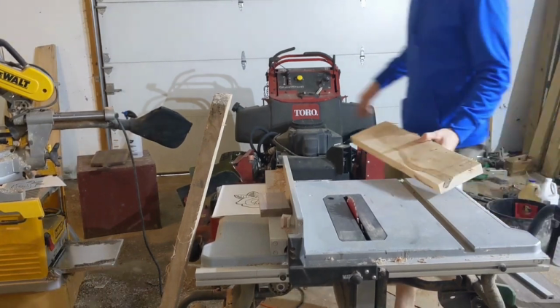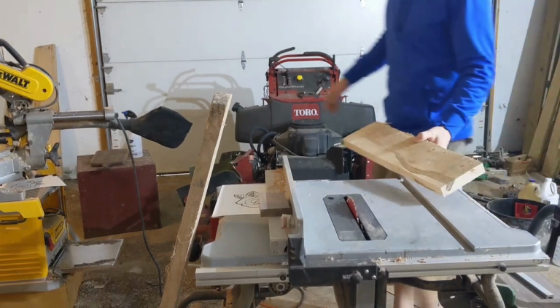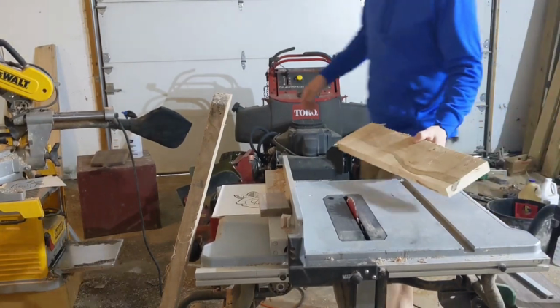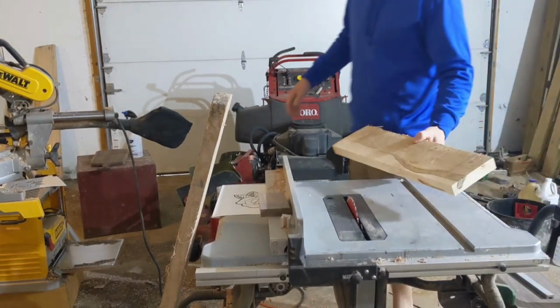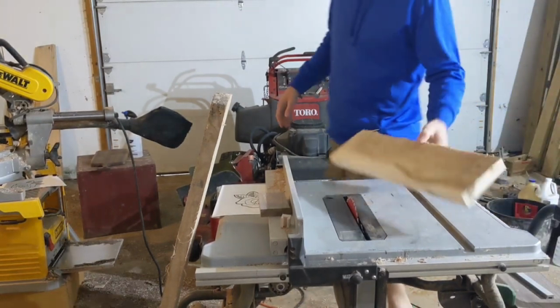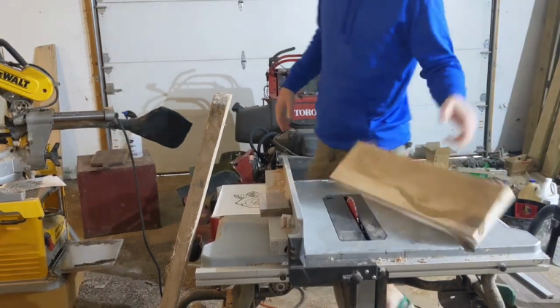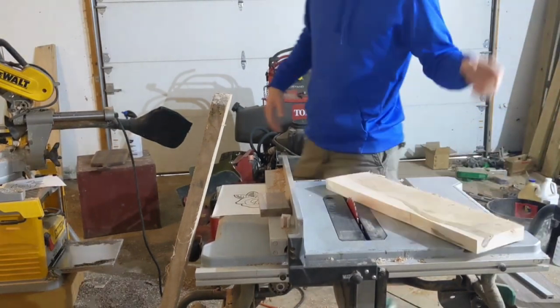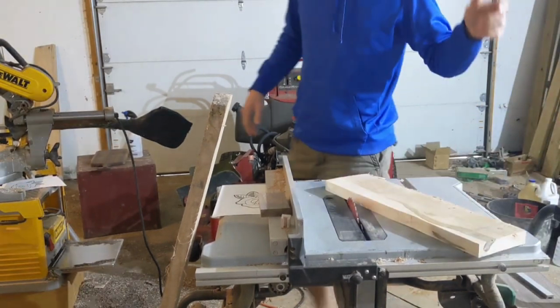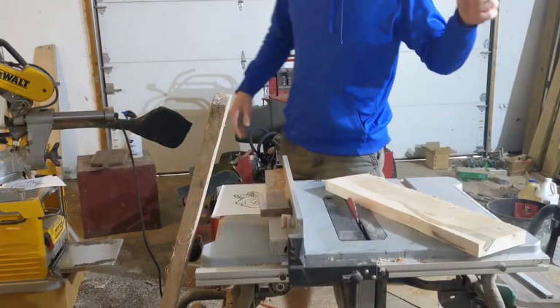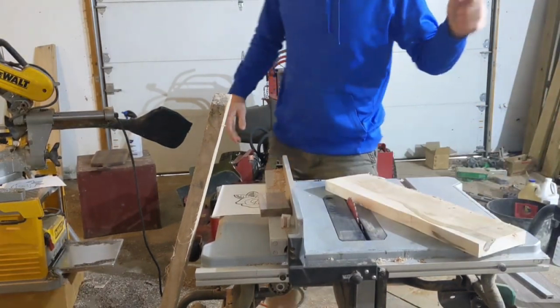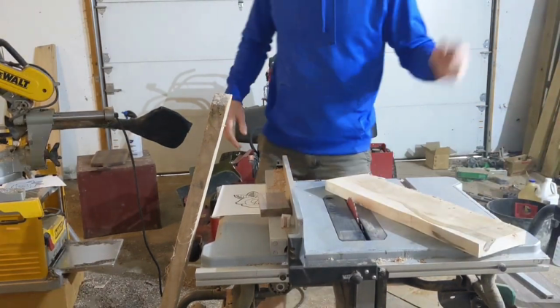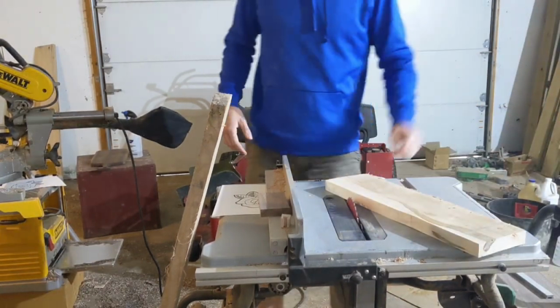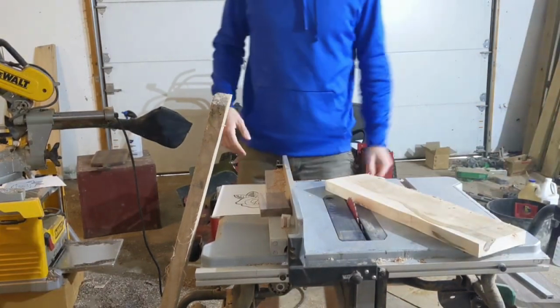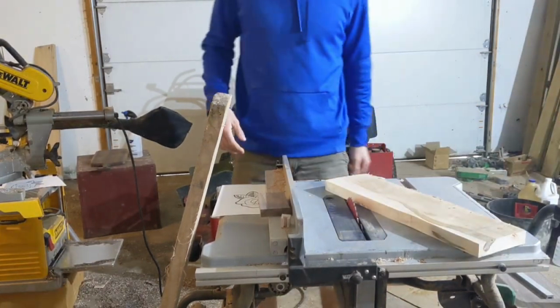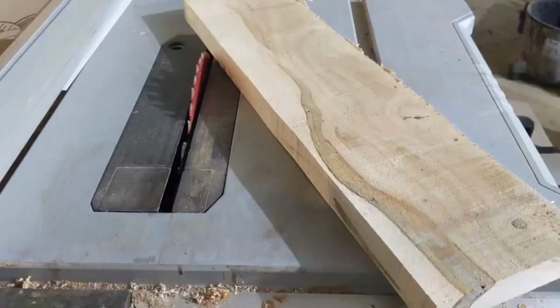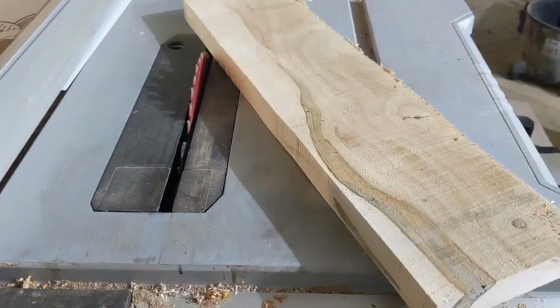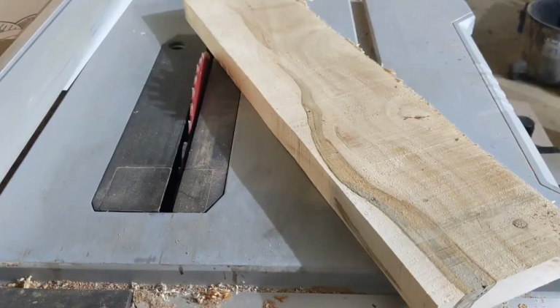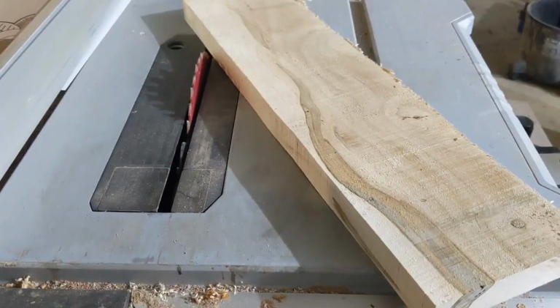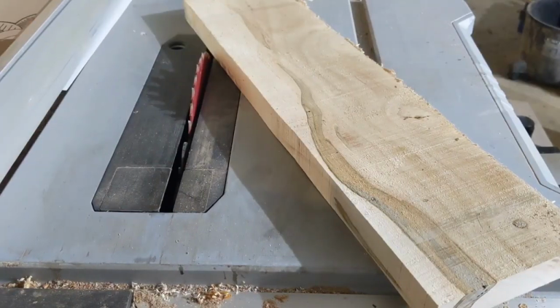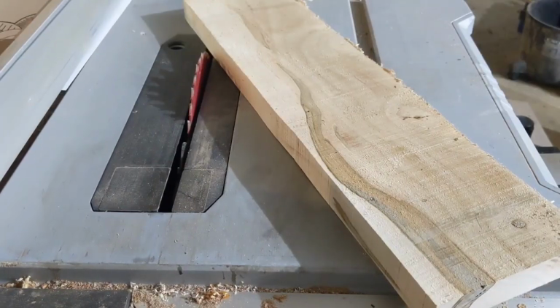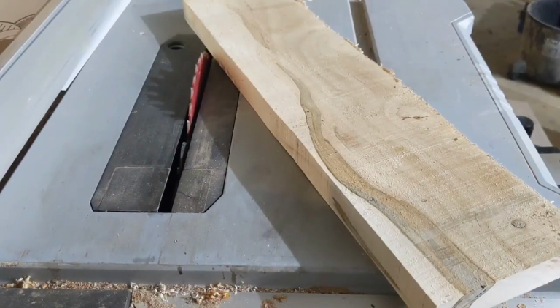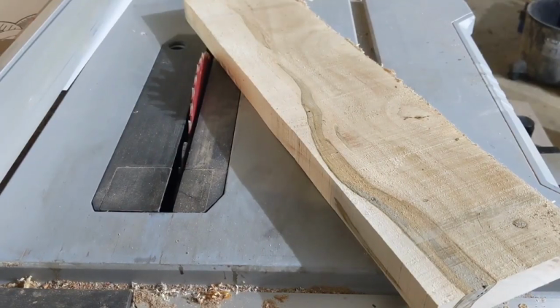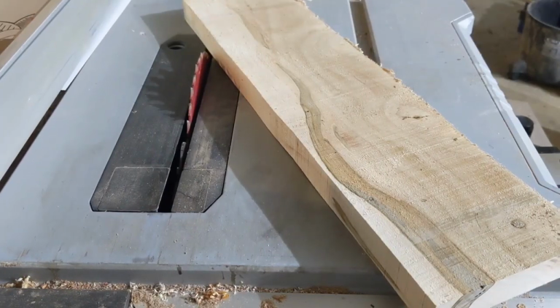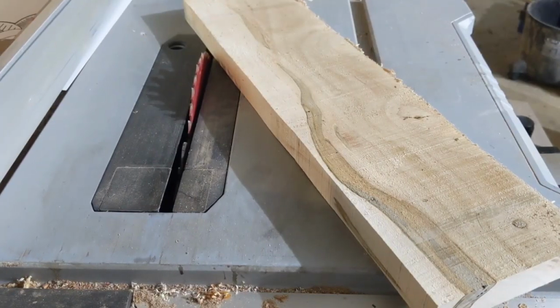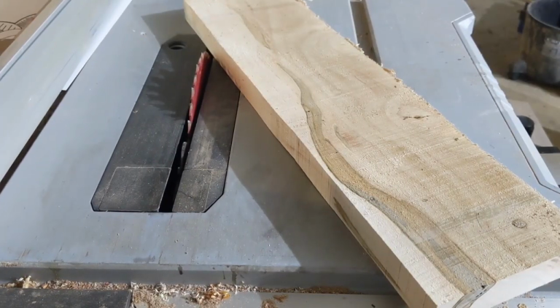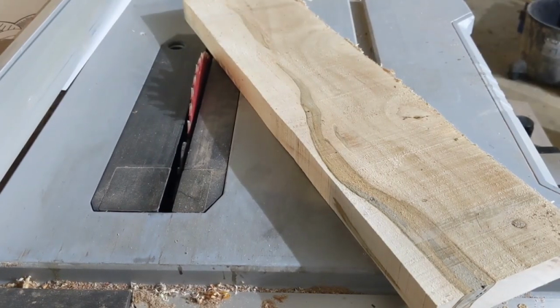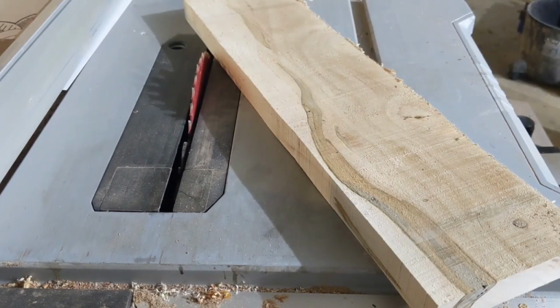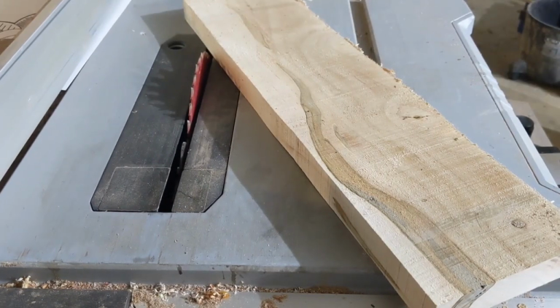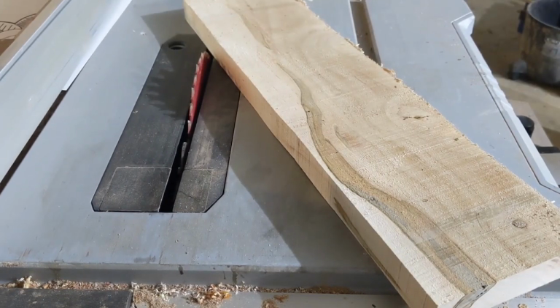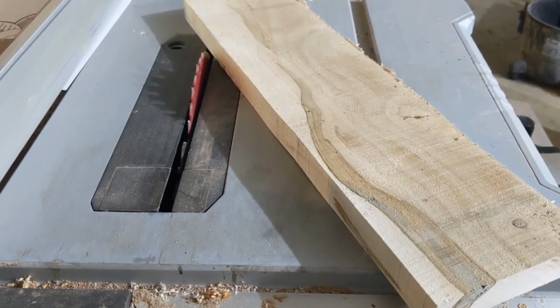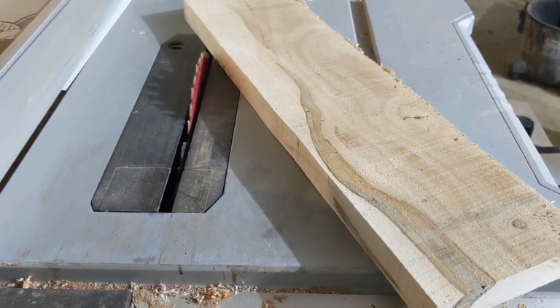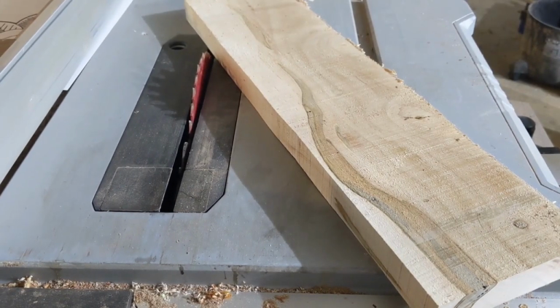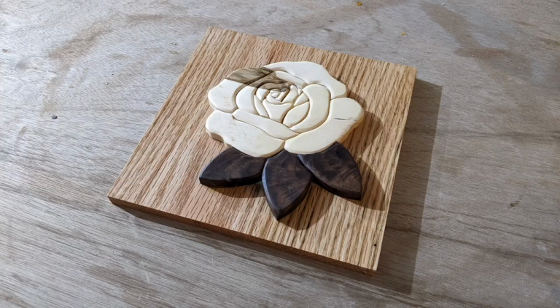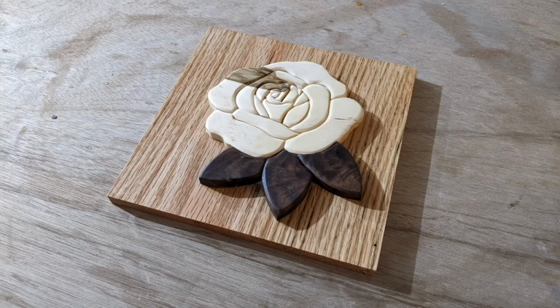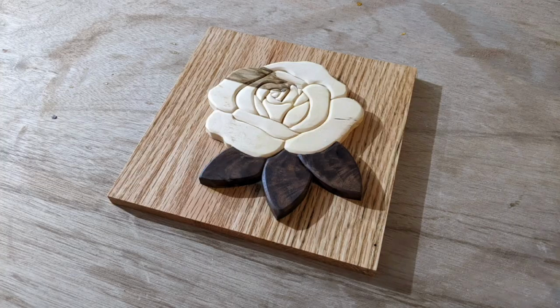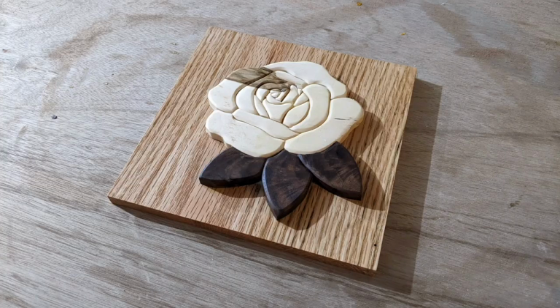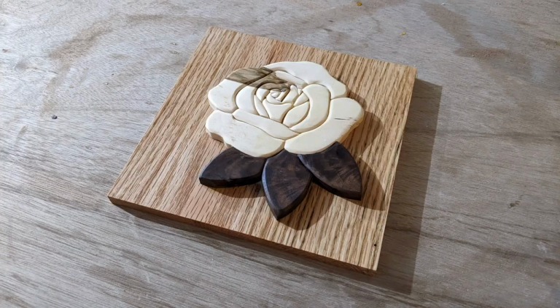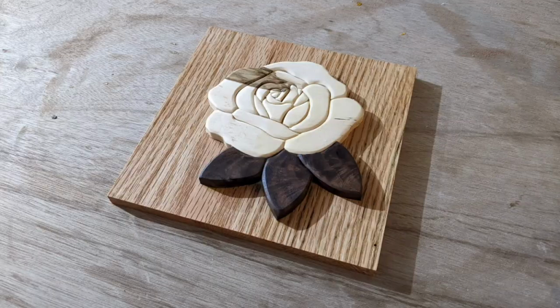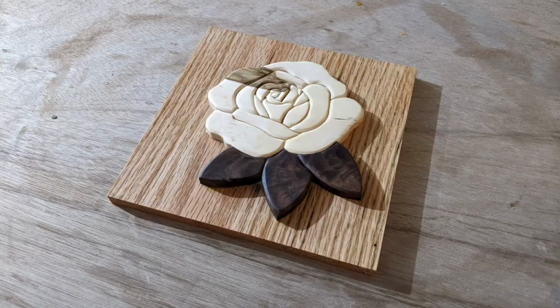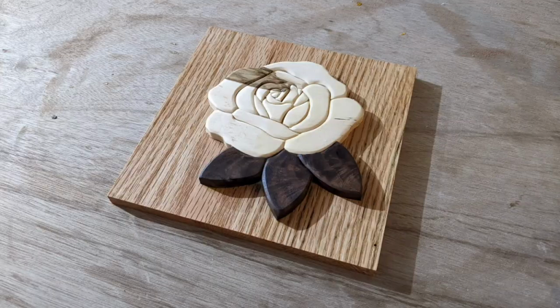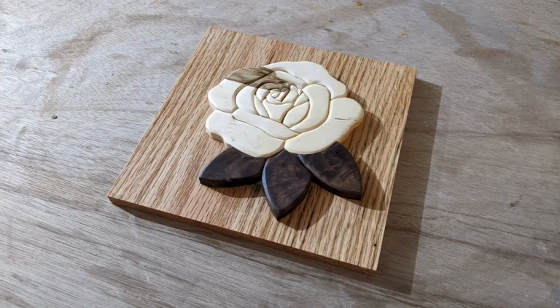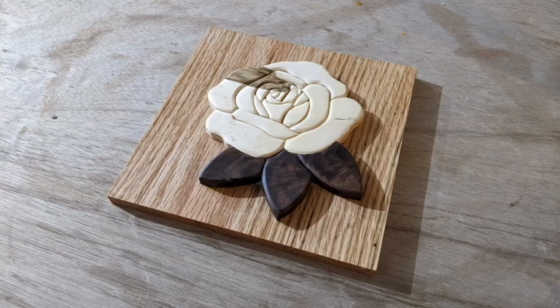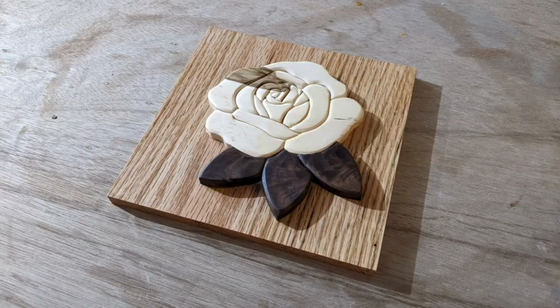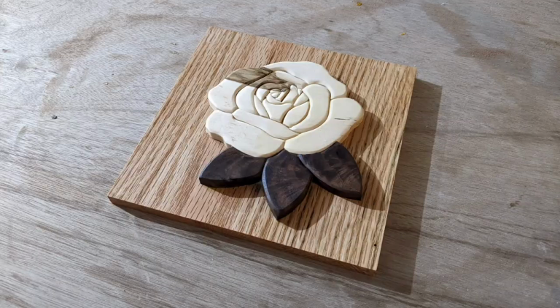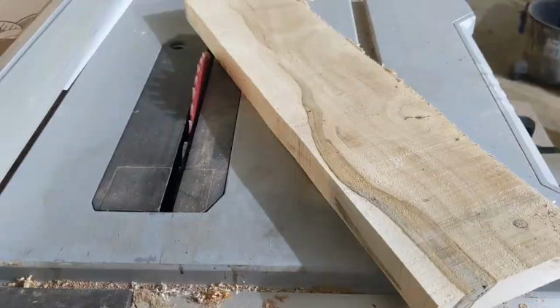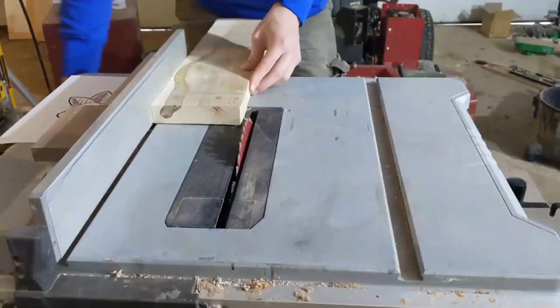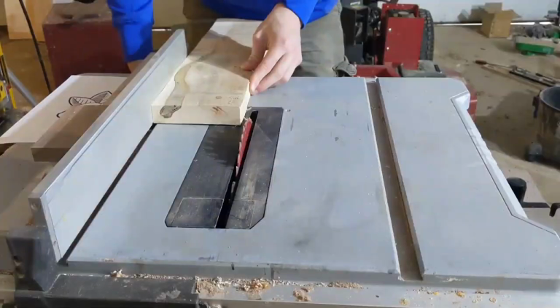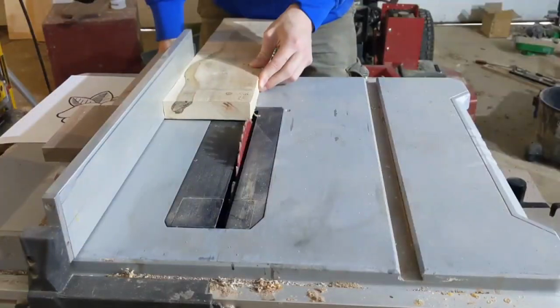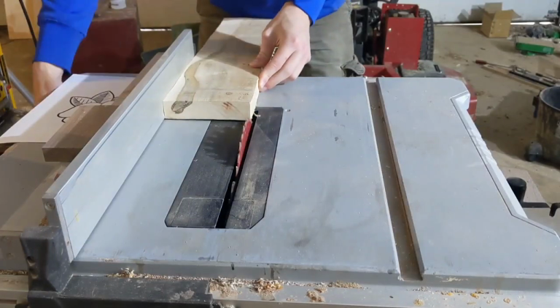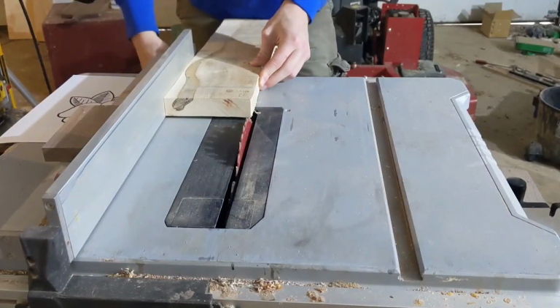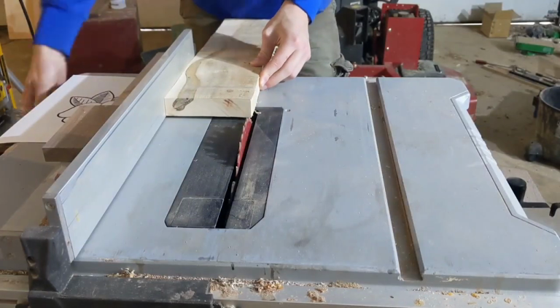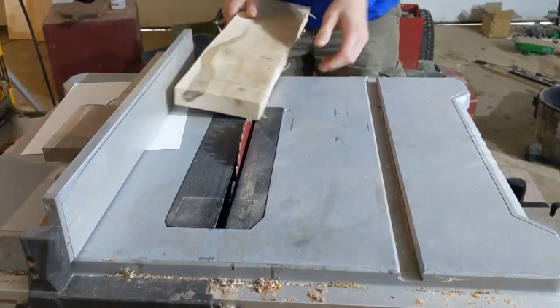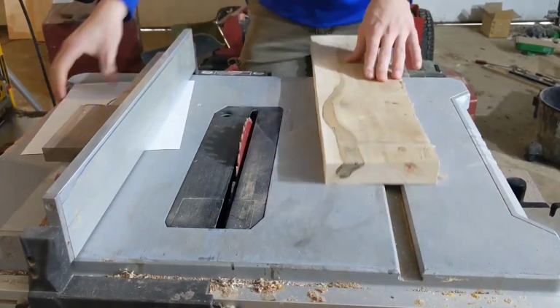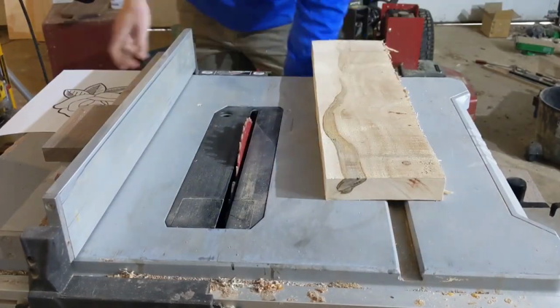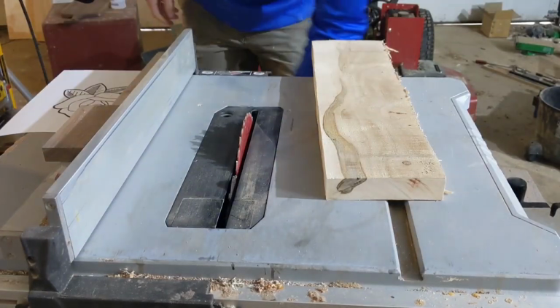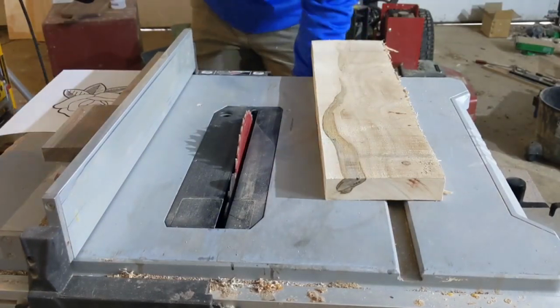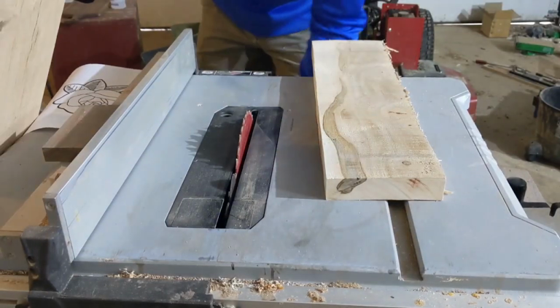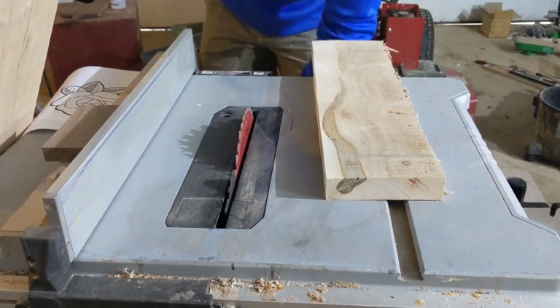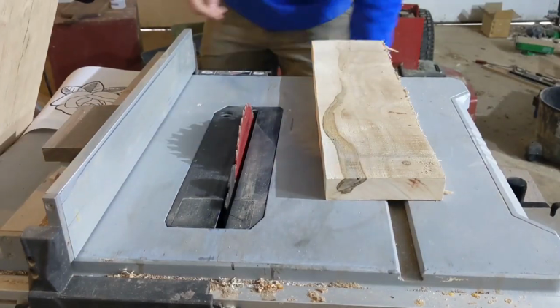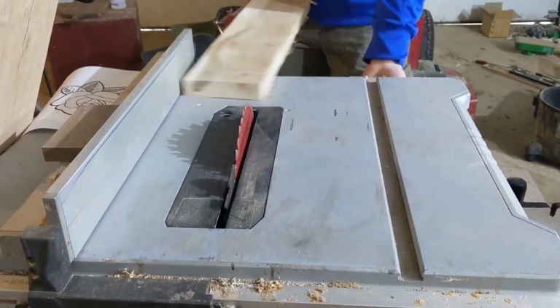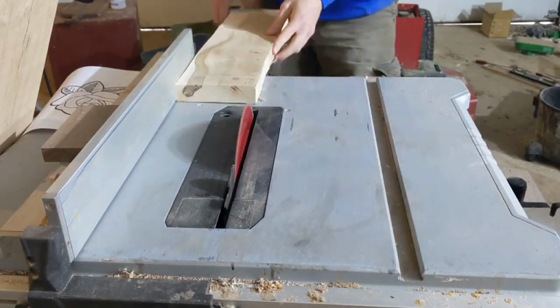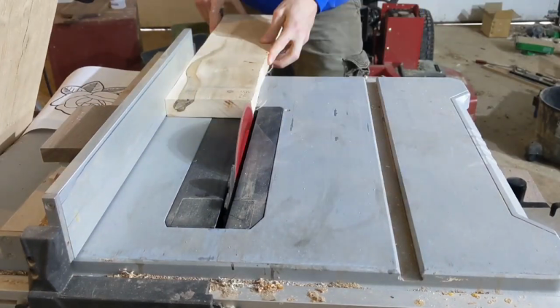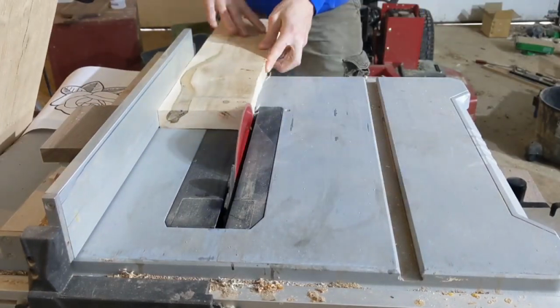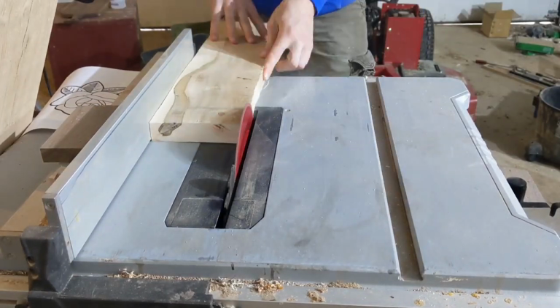Hey! Welcome! This week's video showcases me making this fancy wooden flower project. Enjoy!